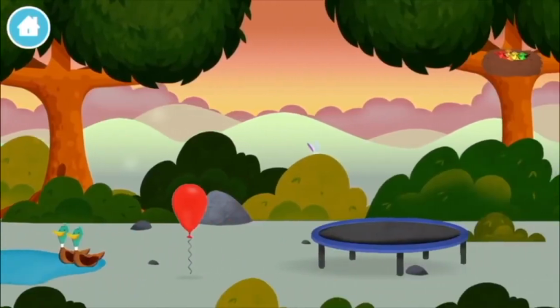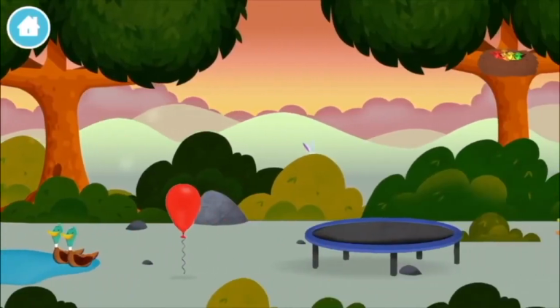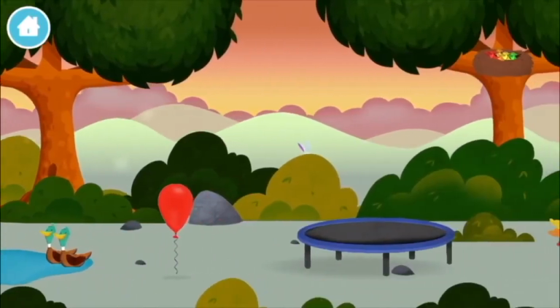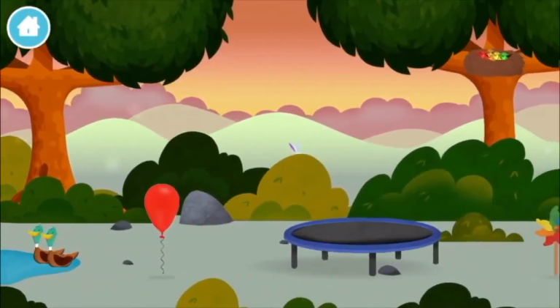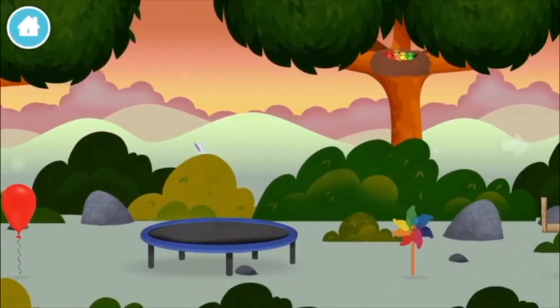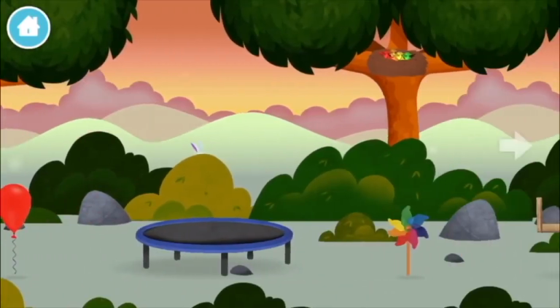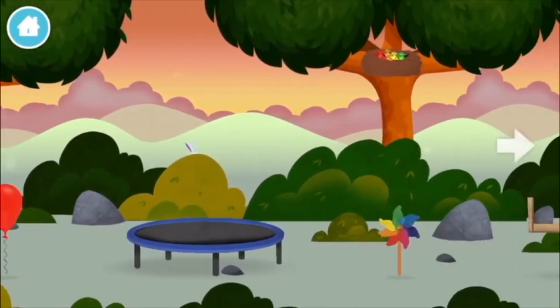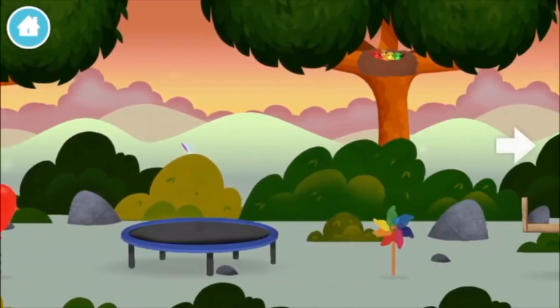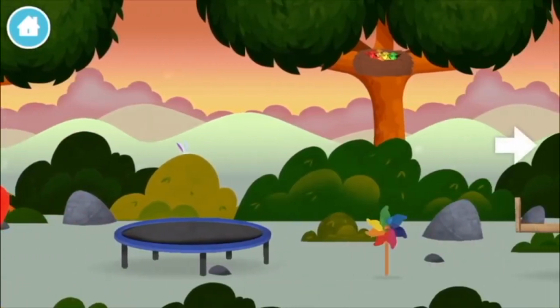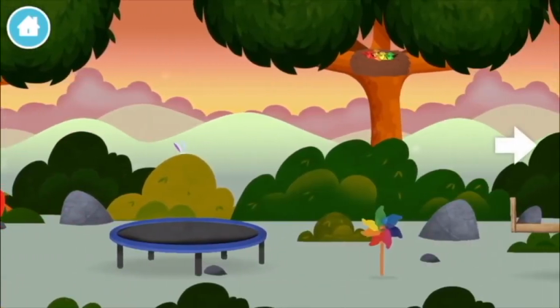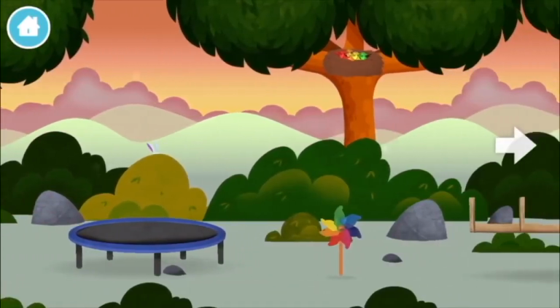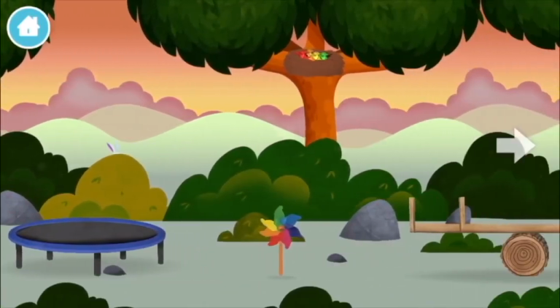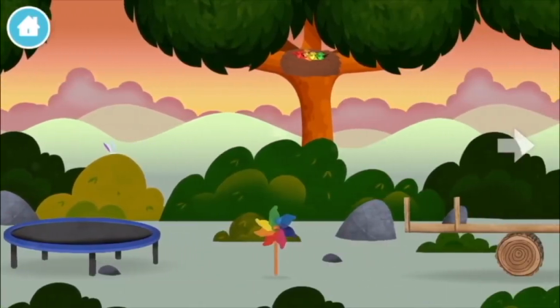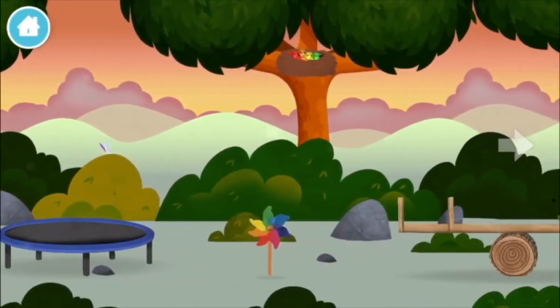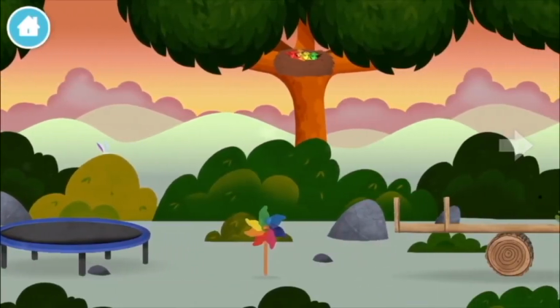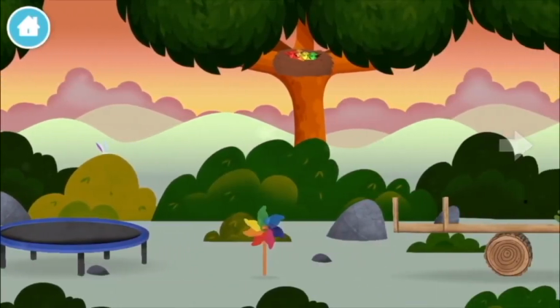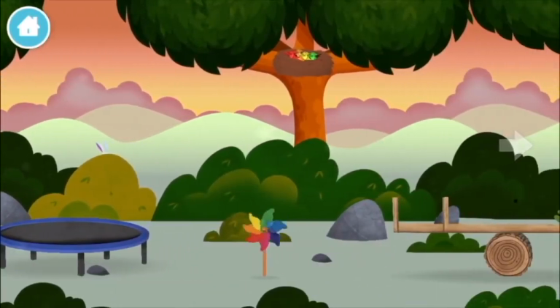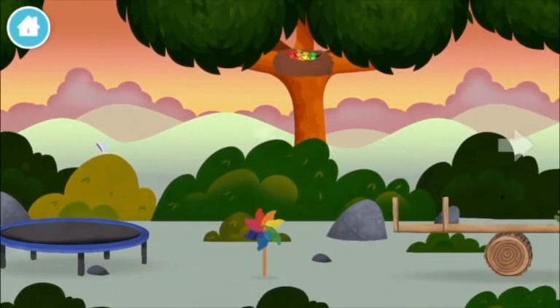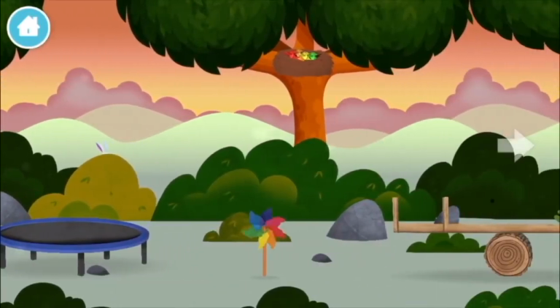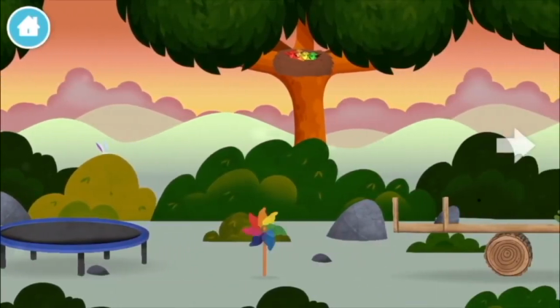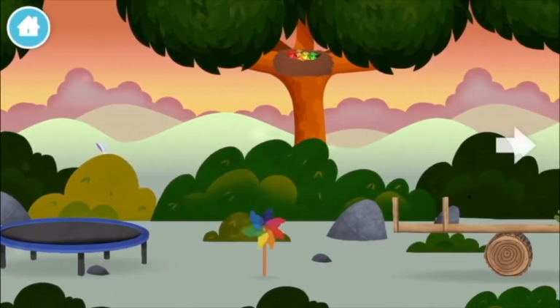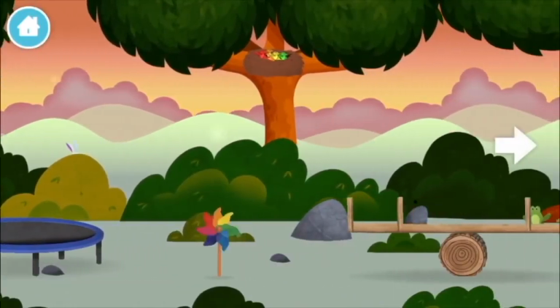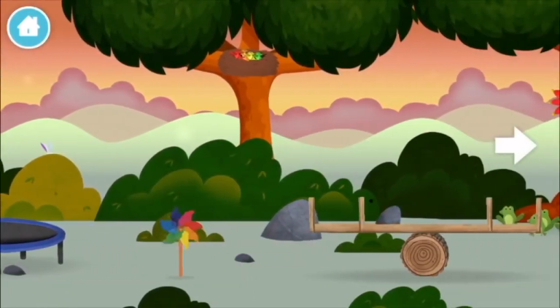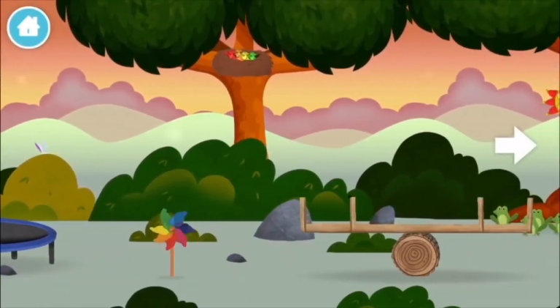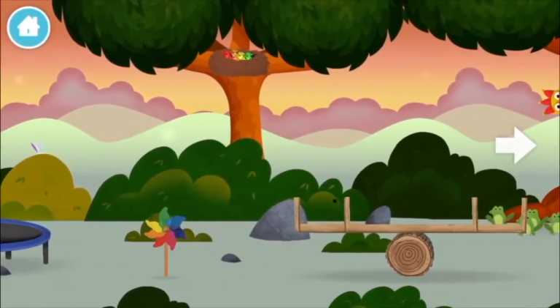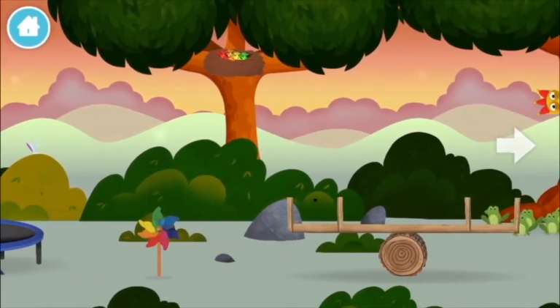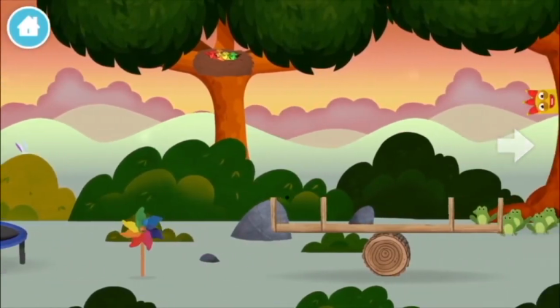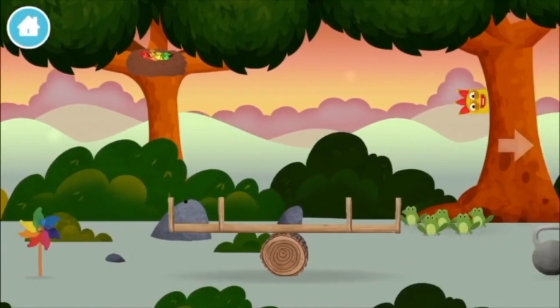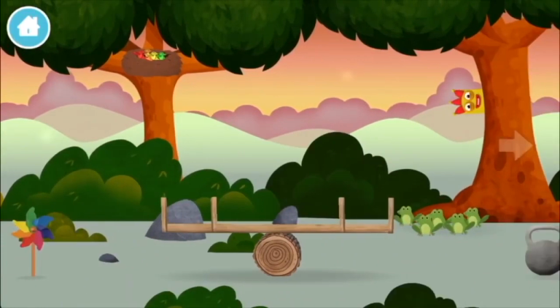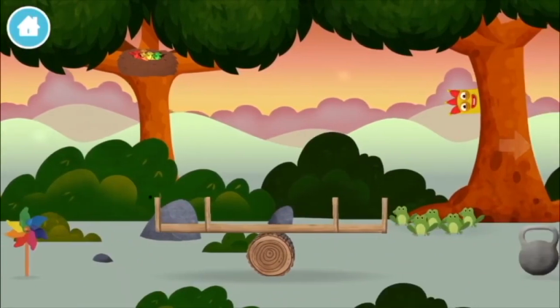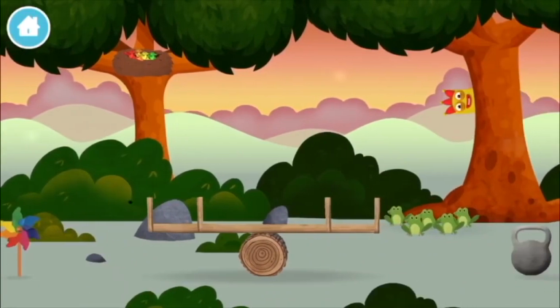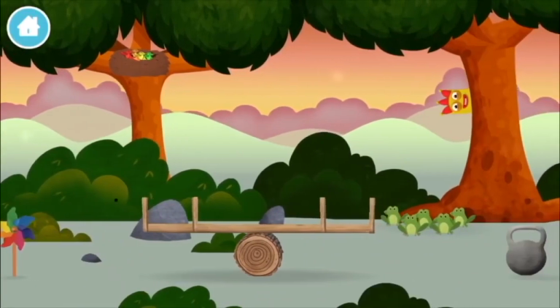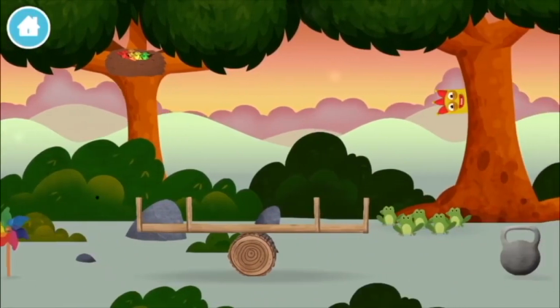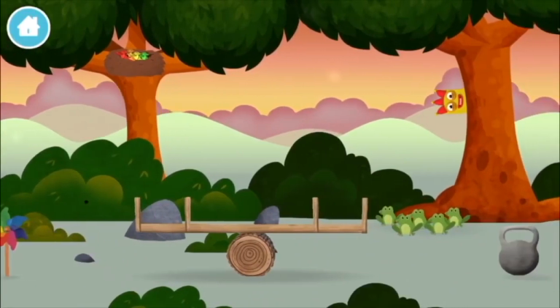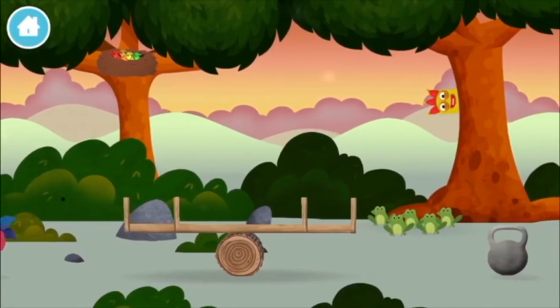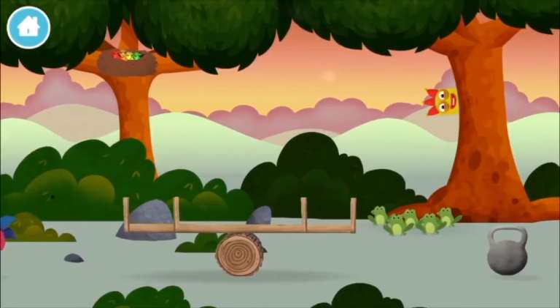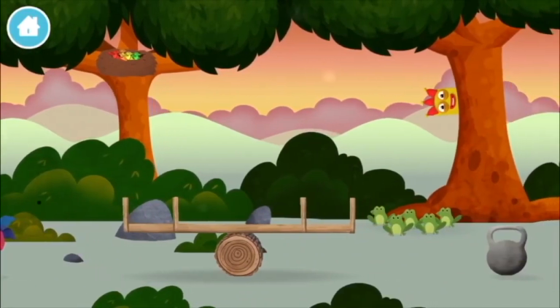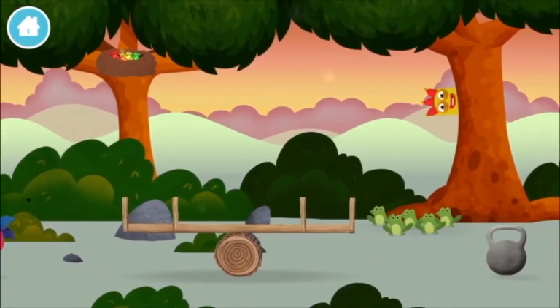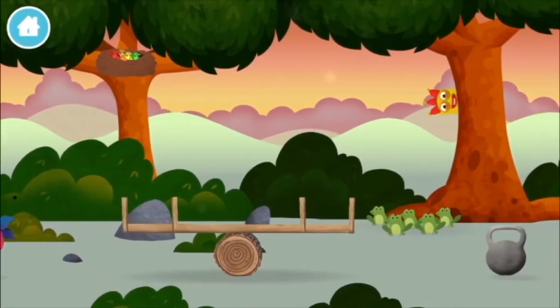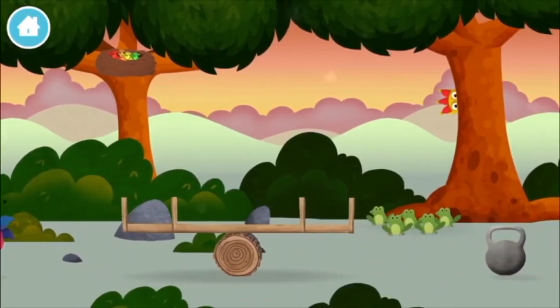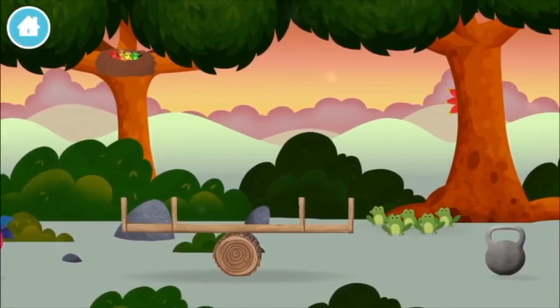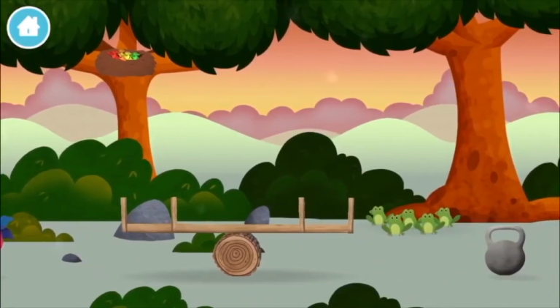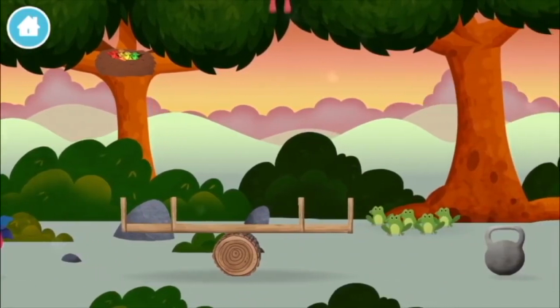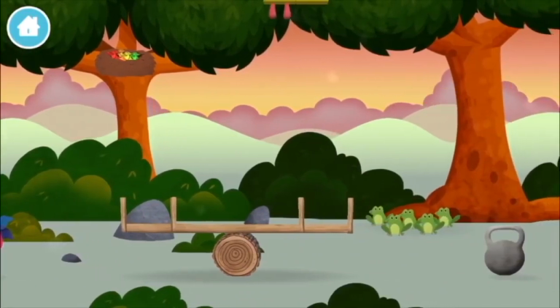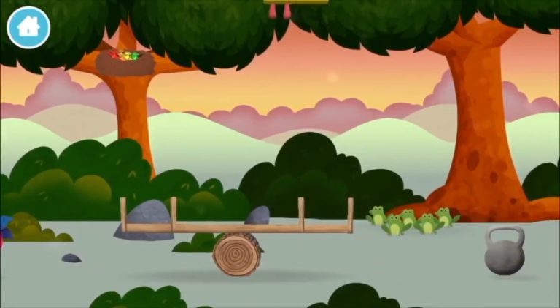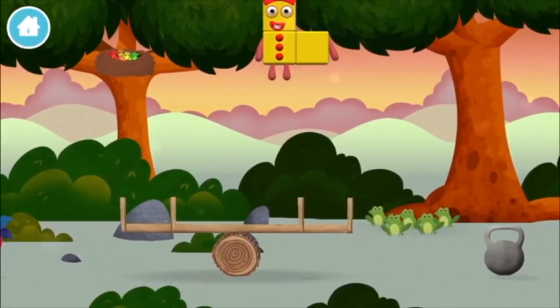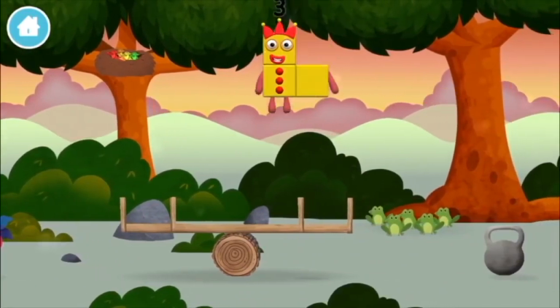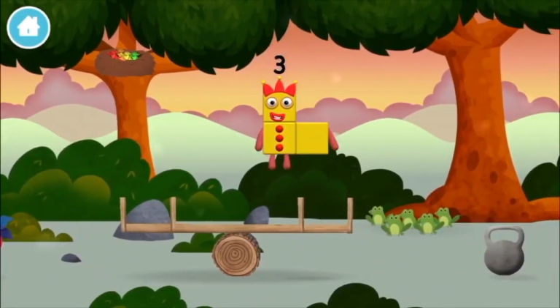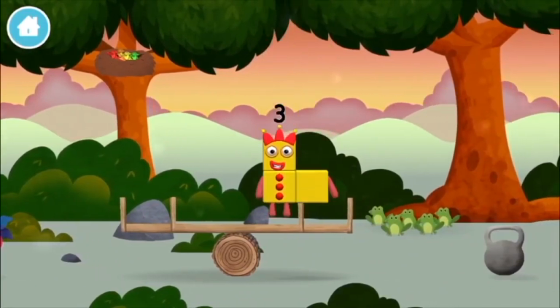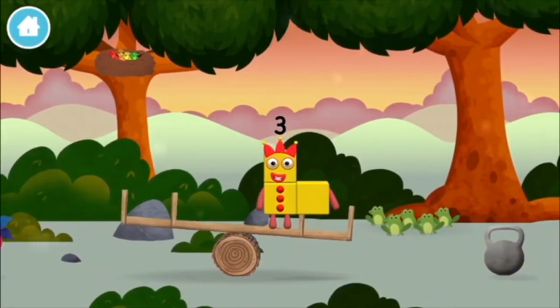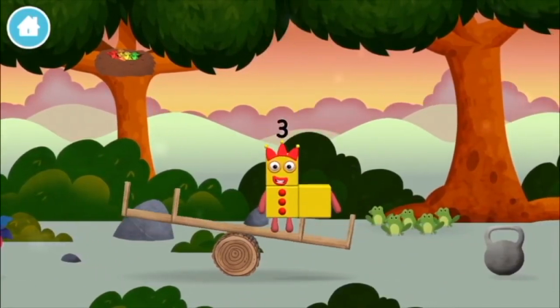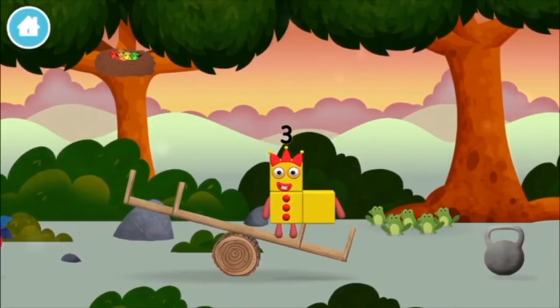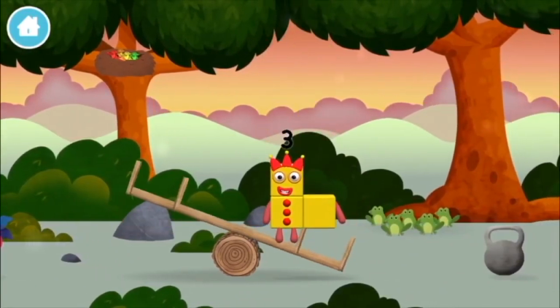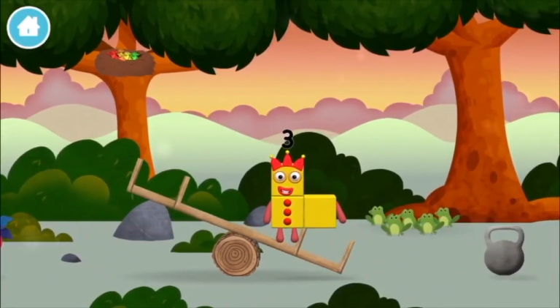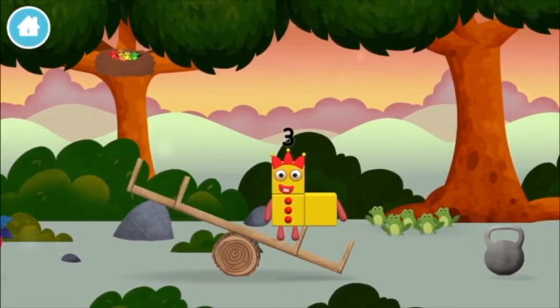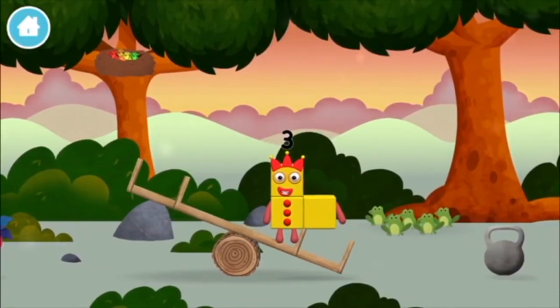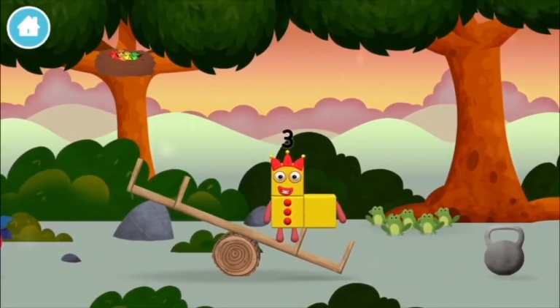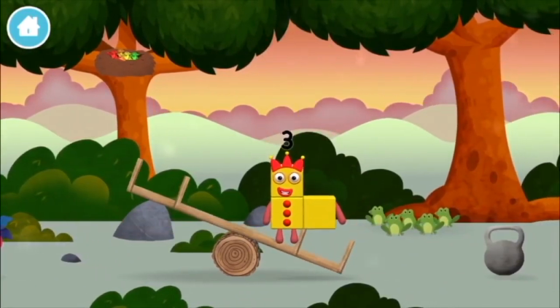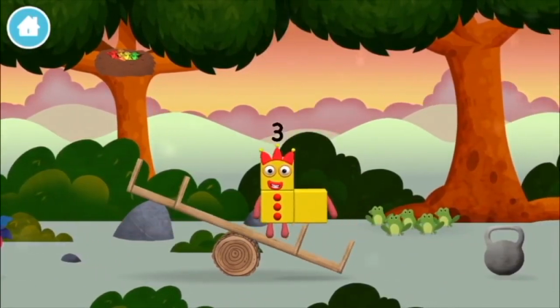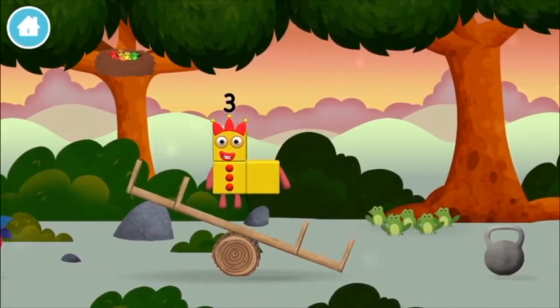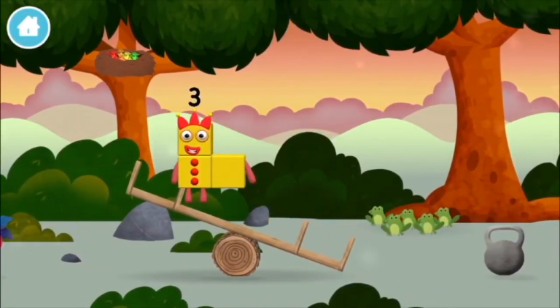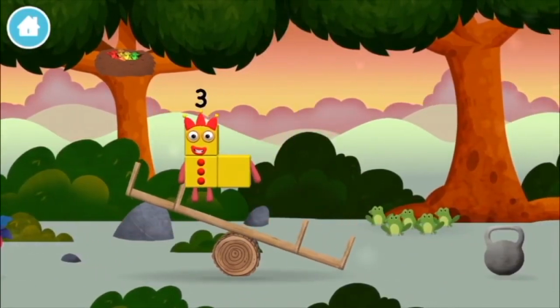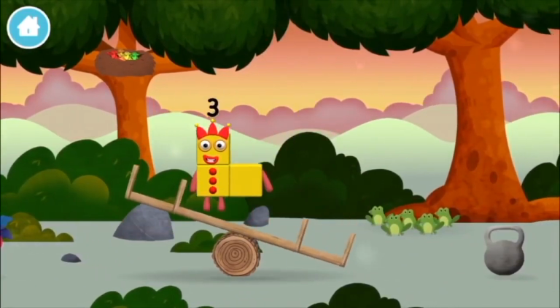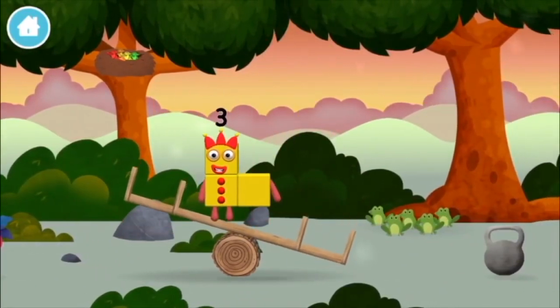A windmill! You found one! One block of burning!